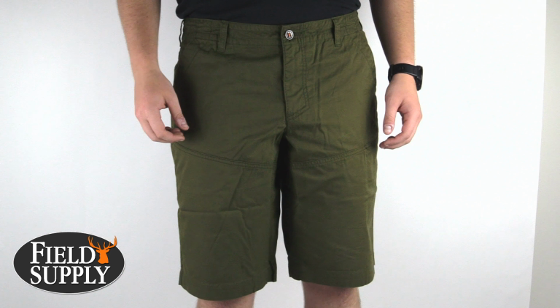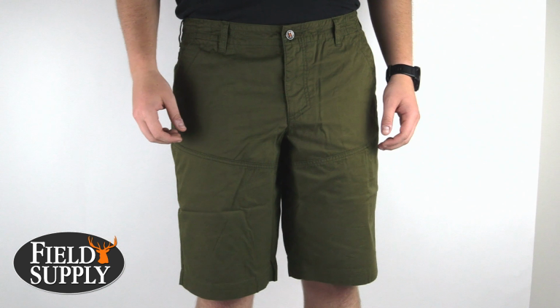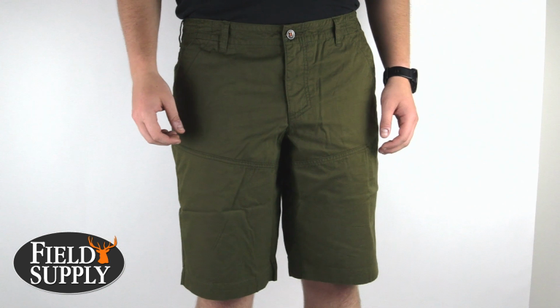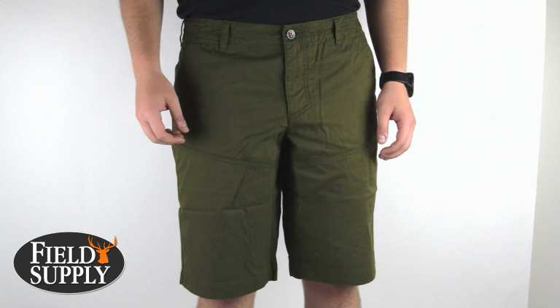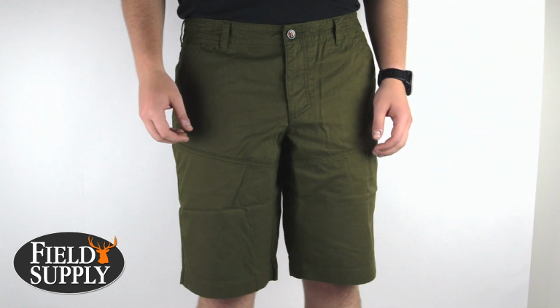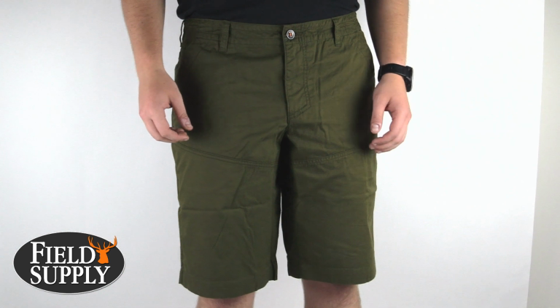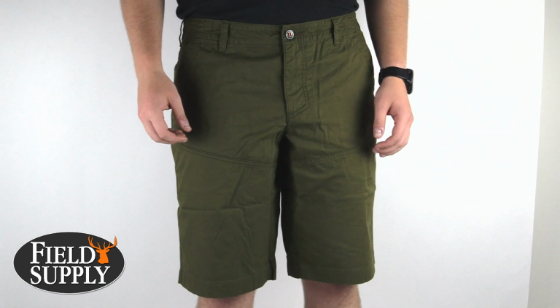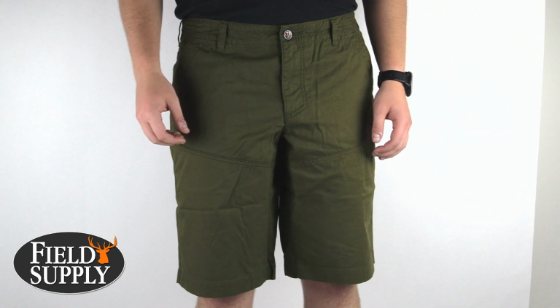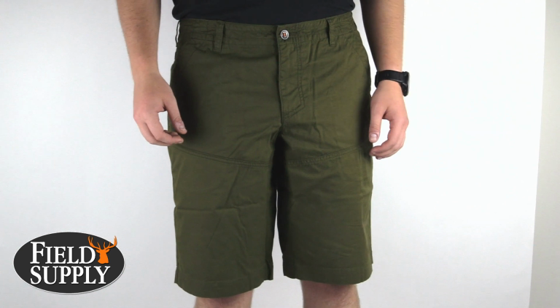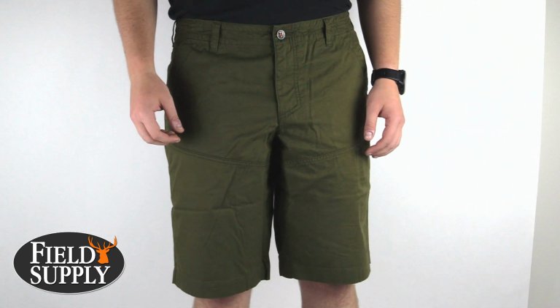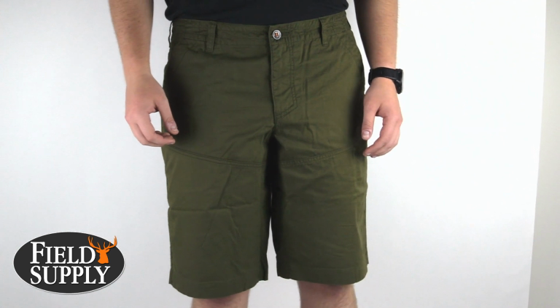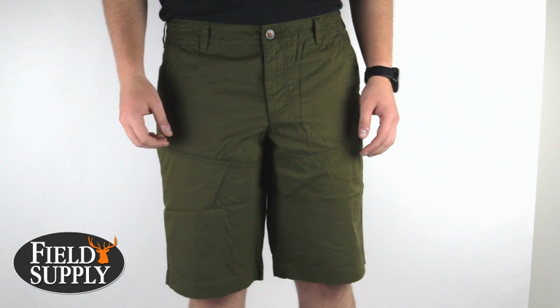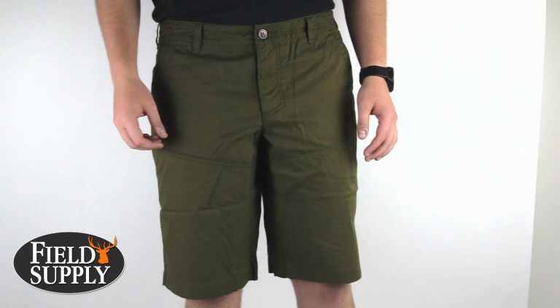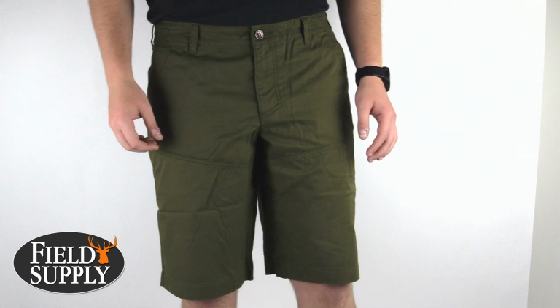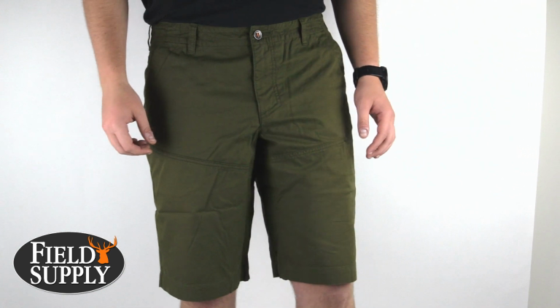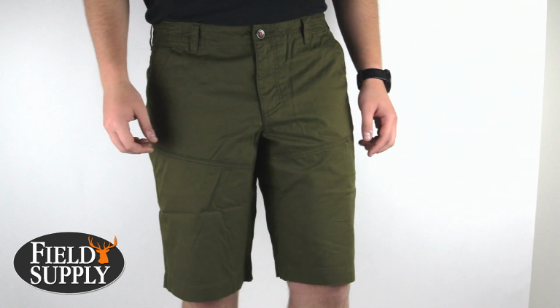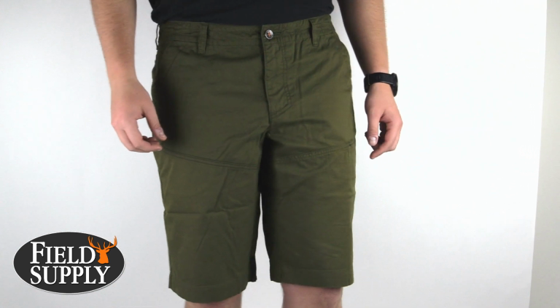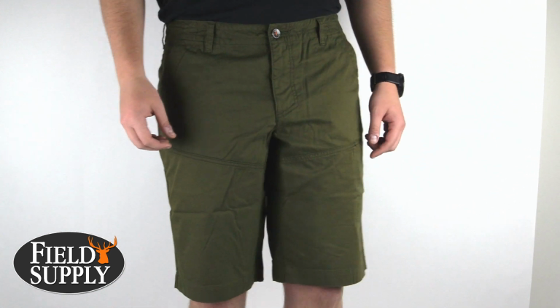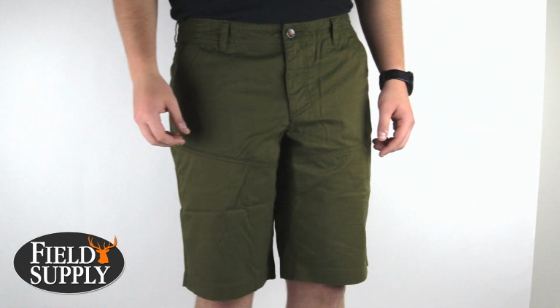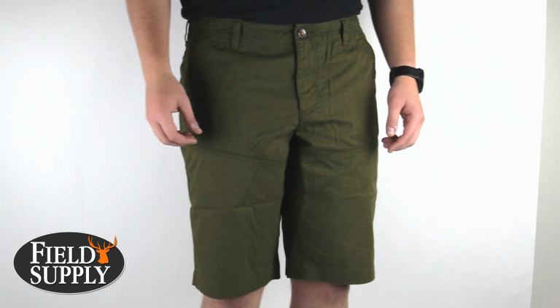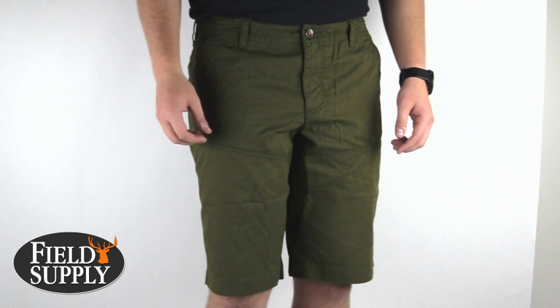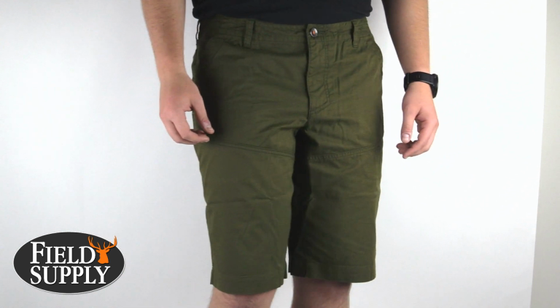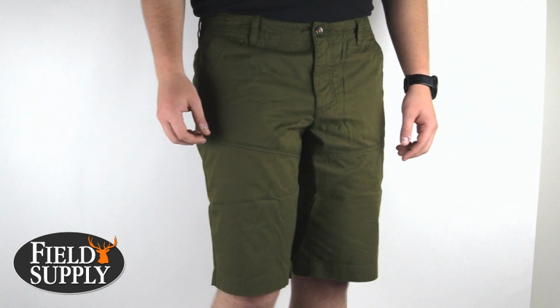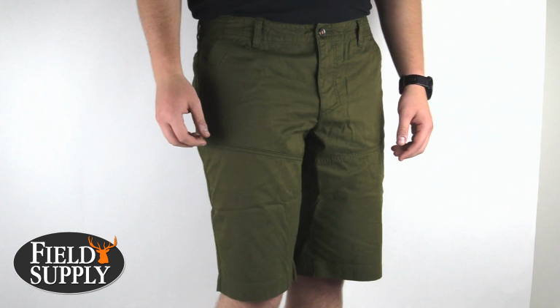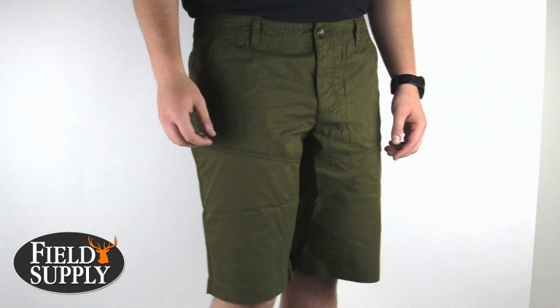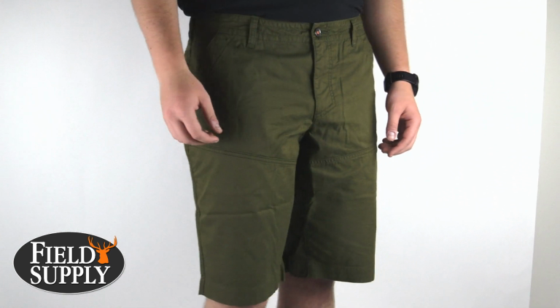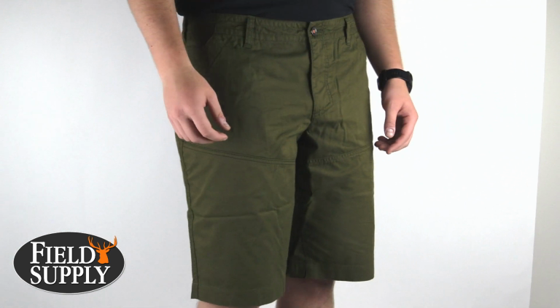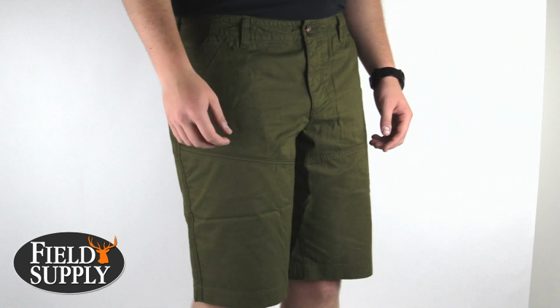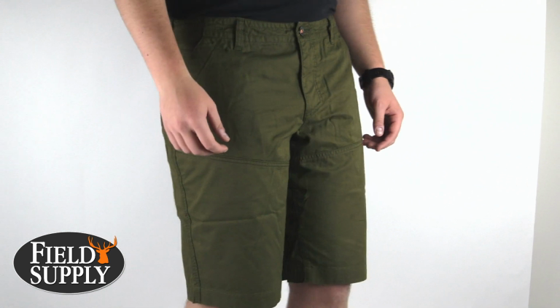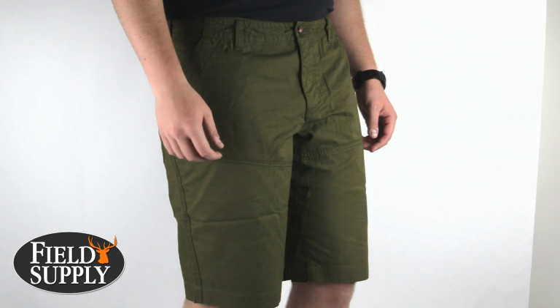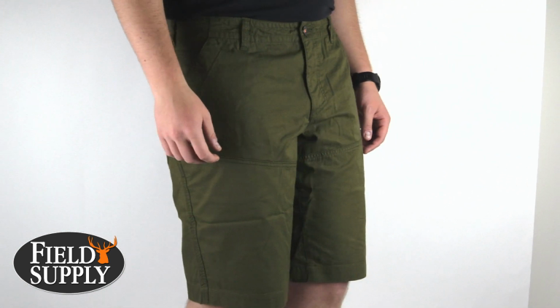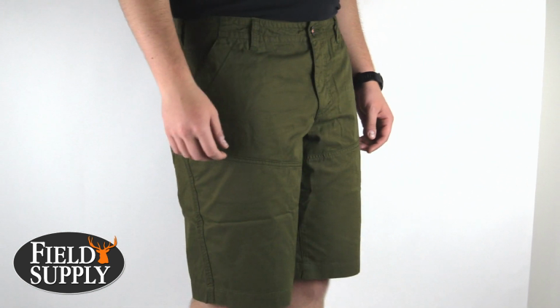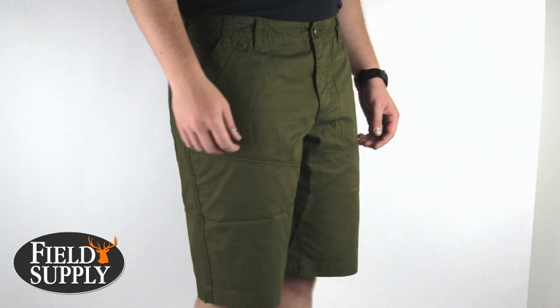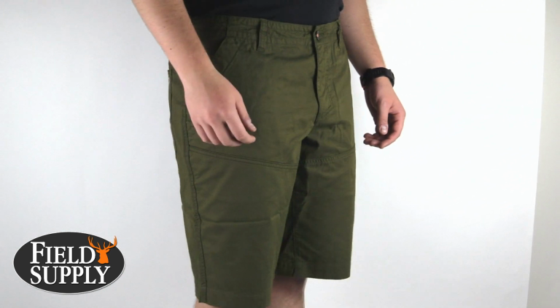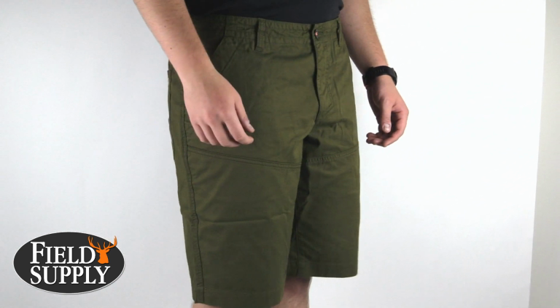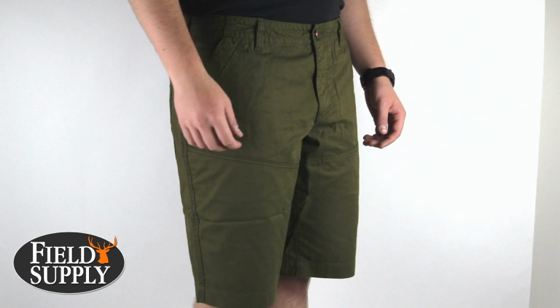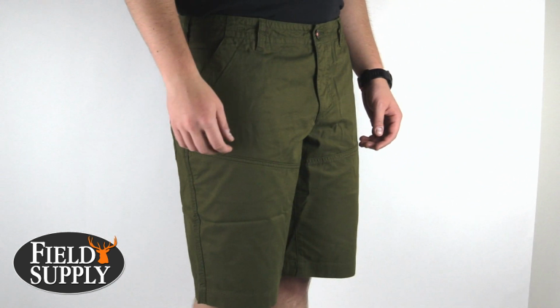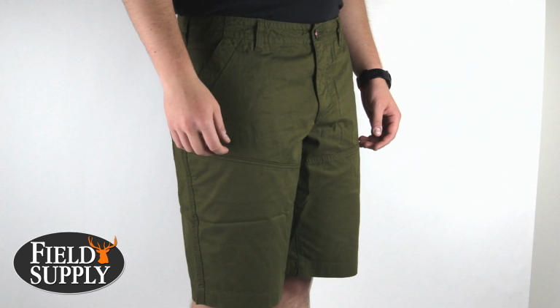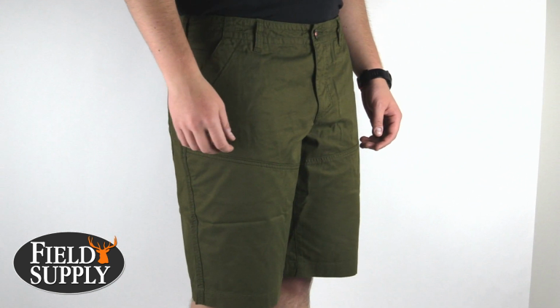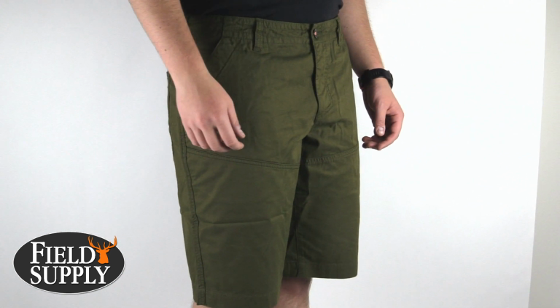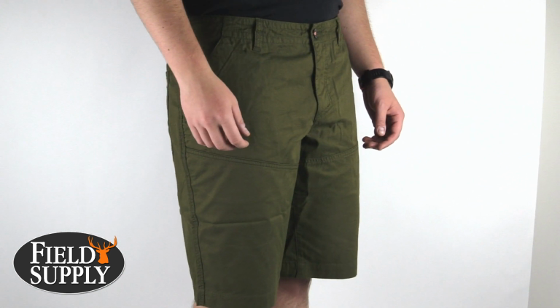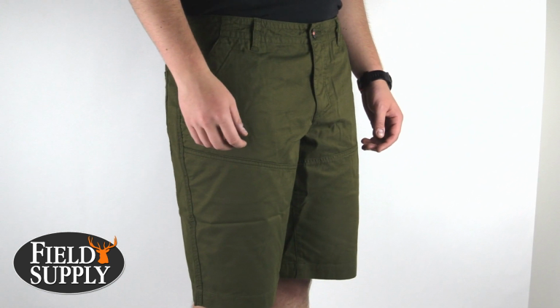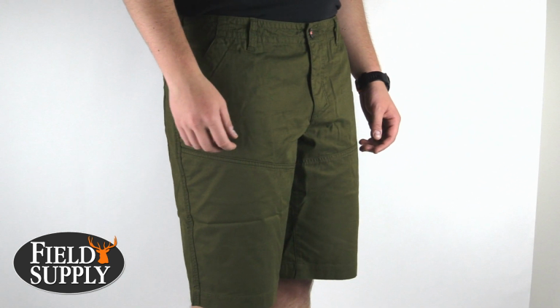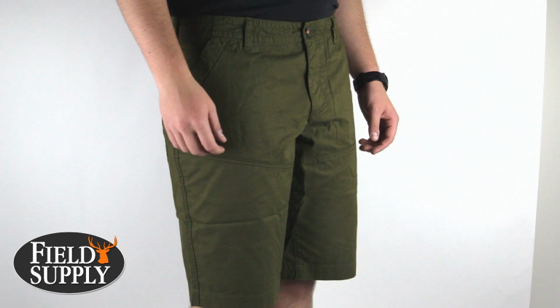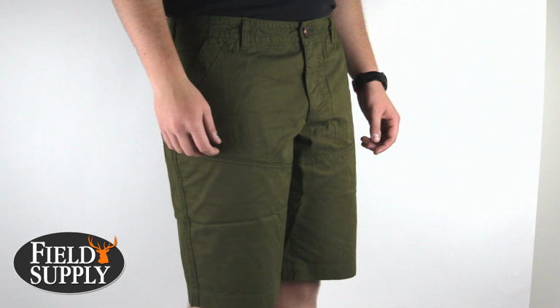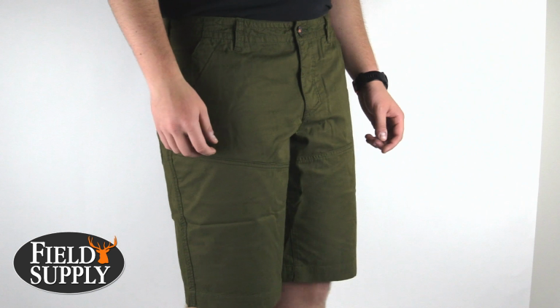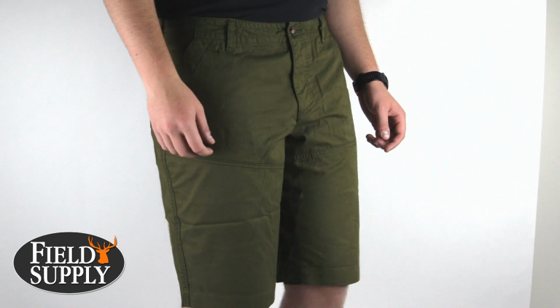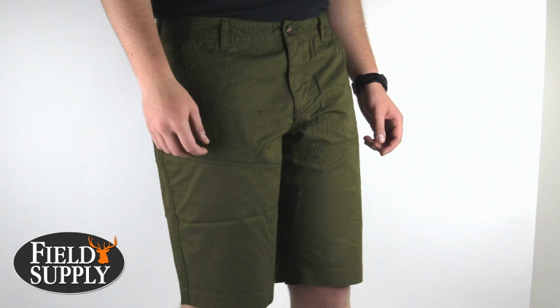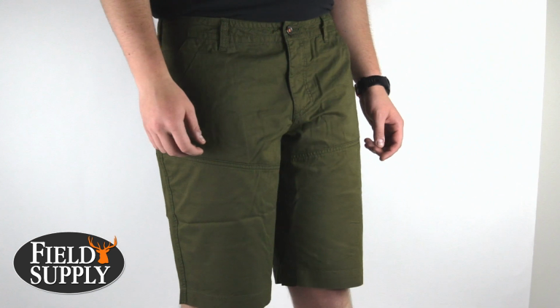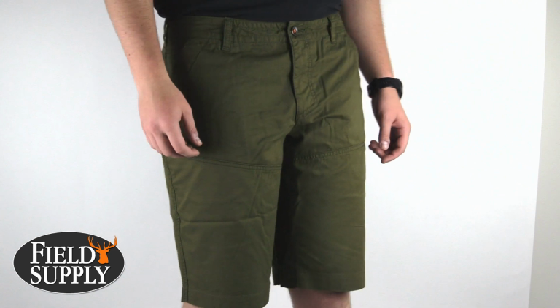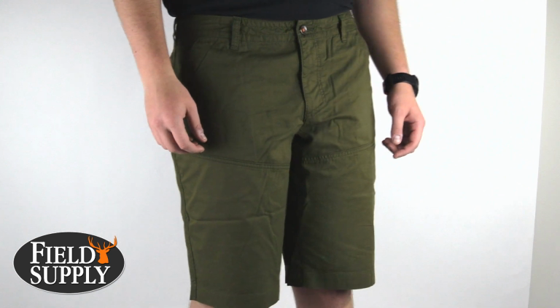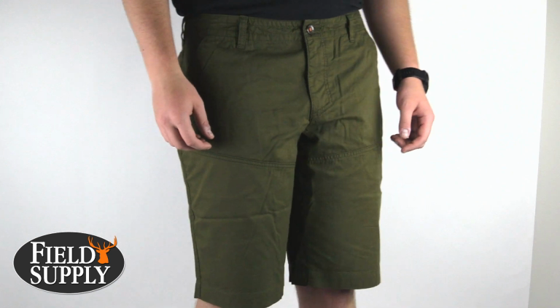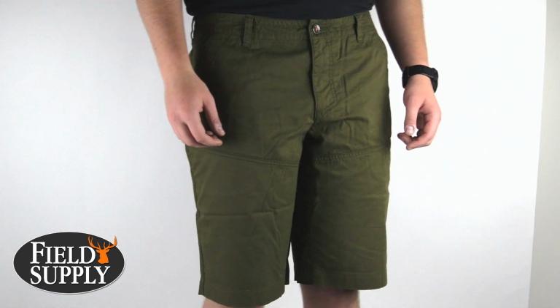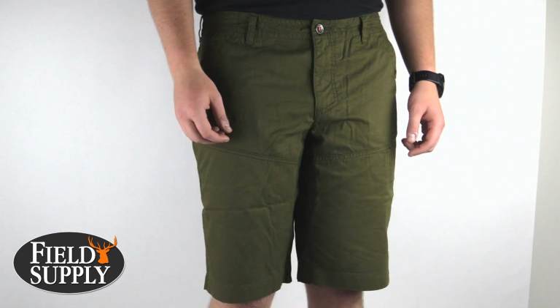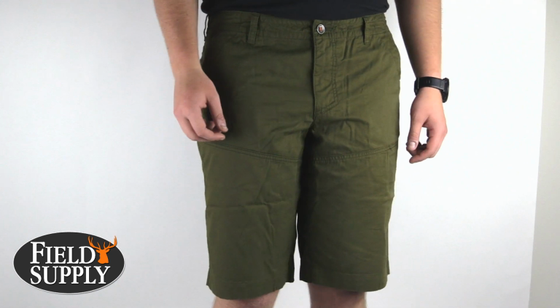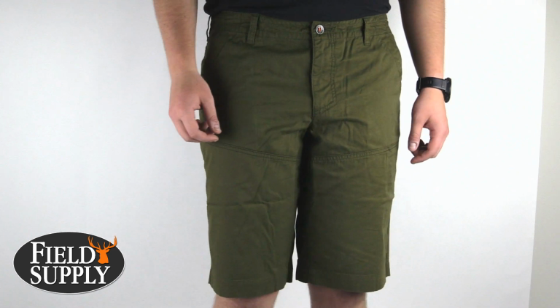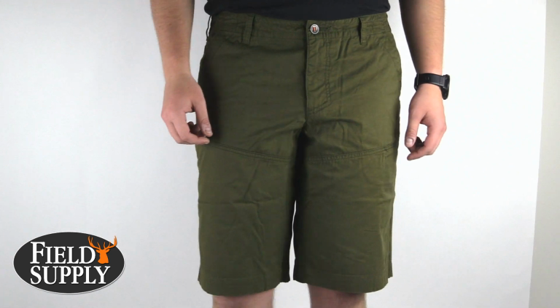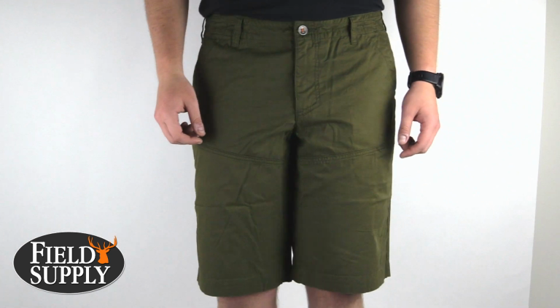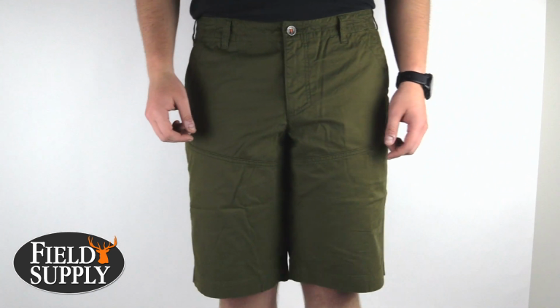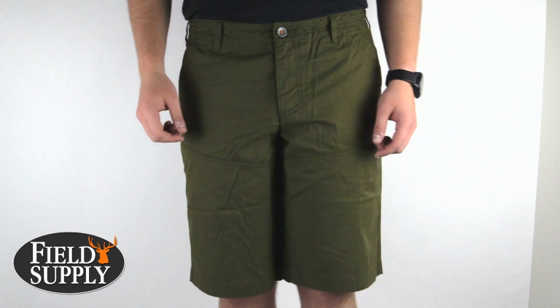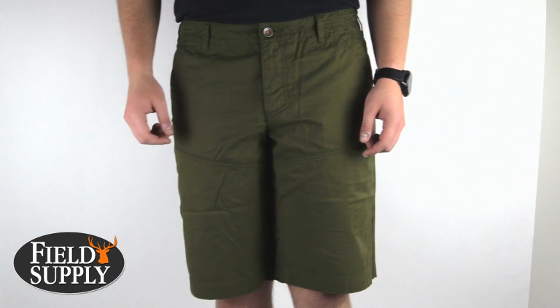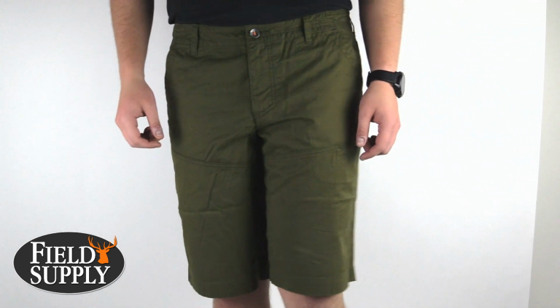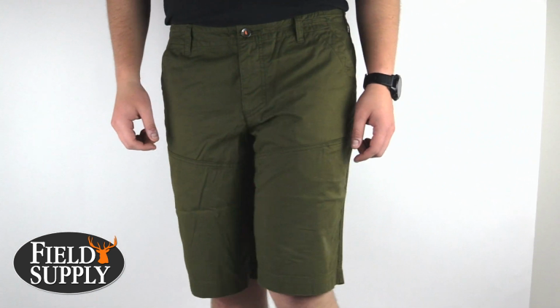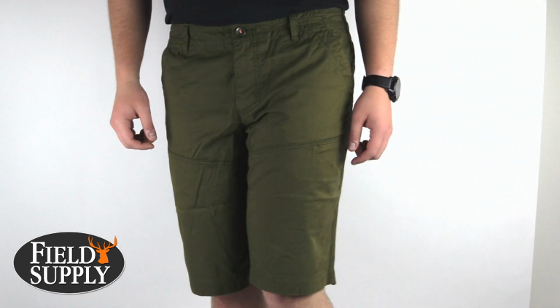Hi everyone, today we're taking a look at the 511 Tactical Switchback Shorts. The Switchback Shorts provide rugged durability and superior comfort.